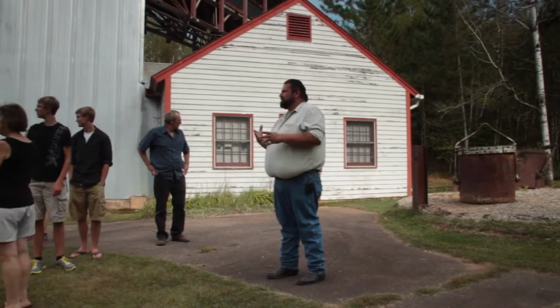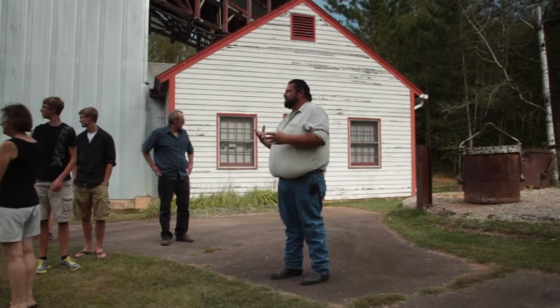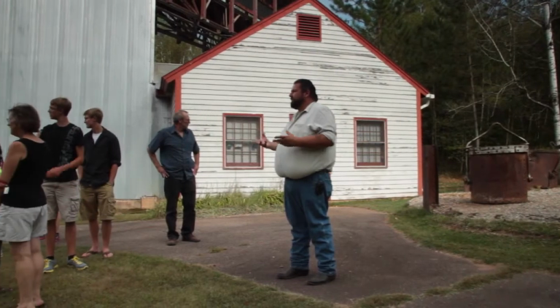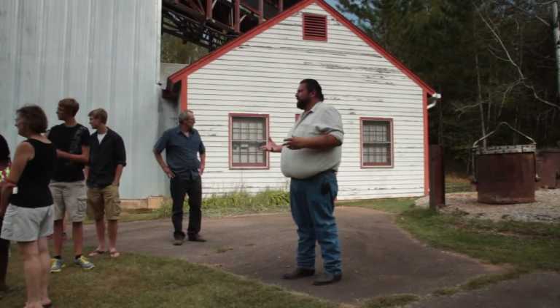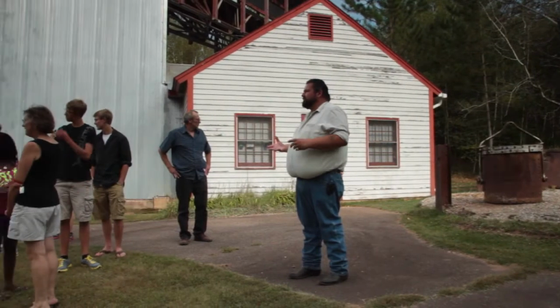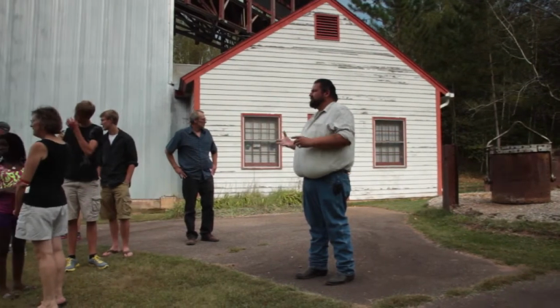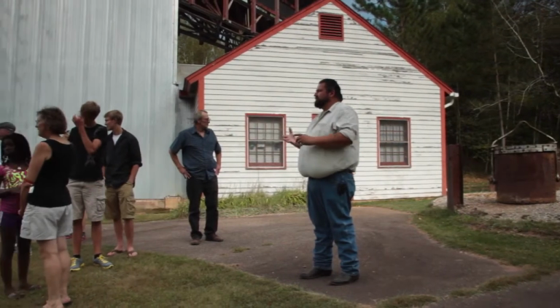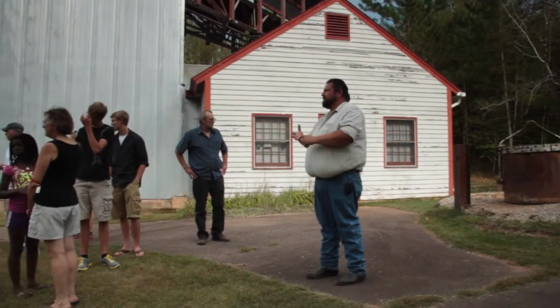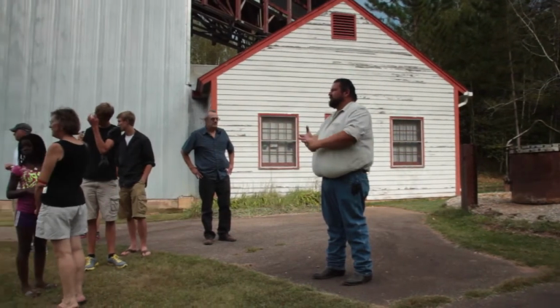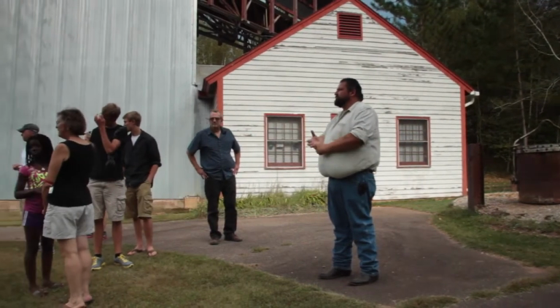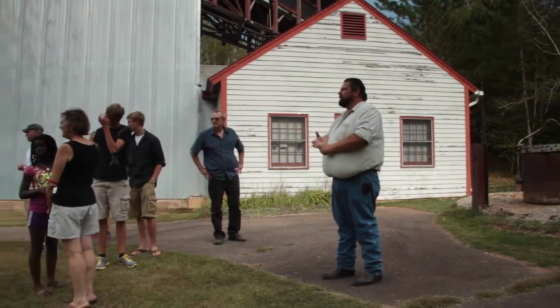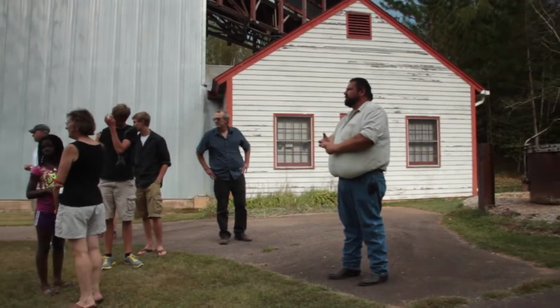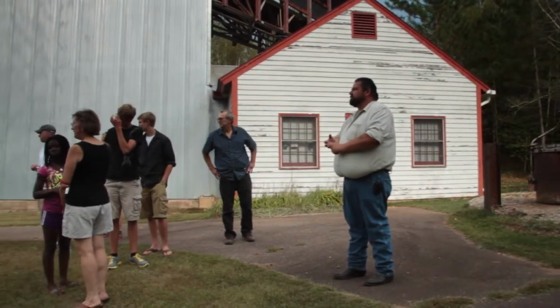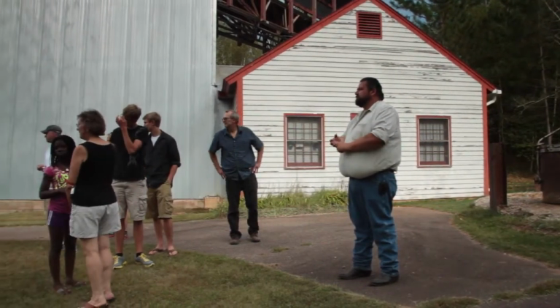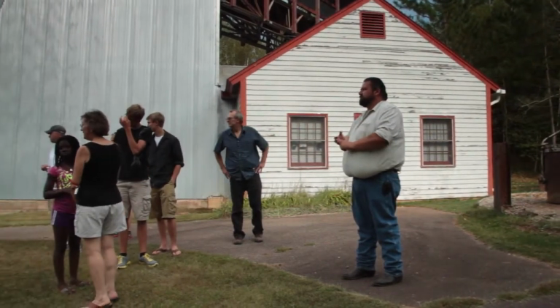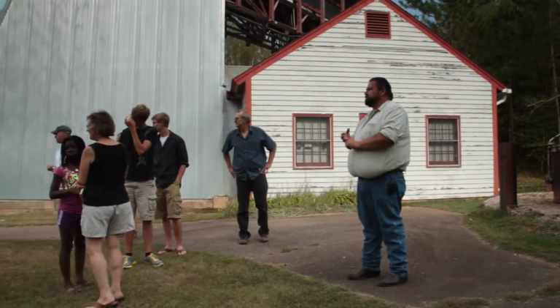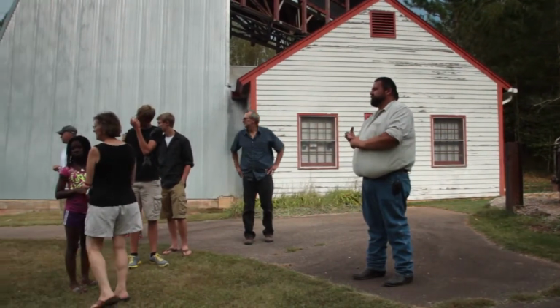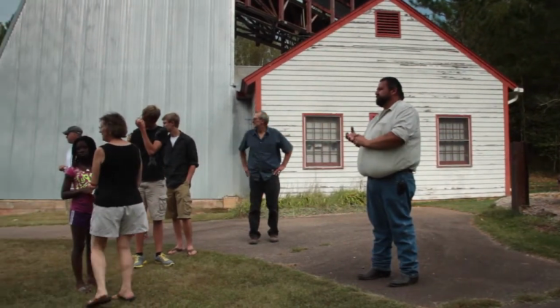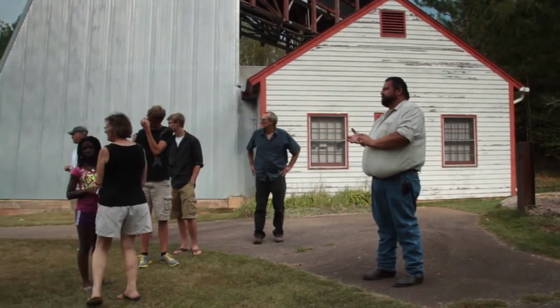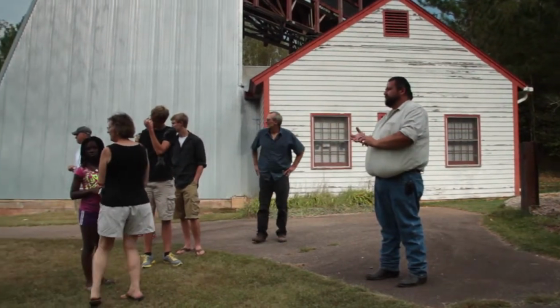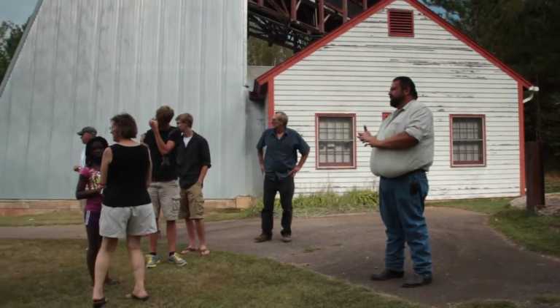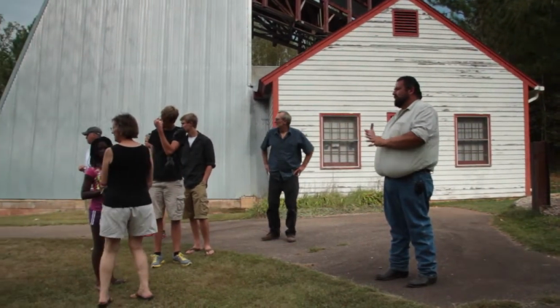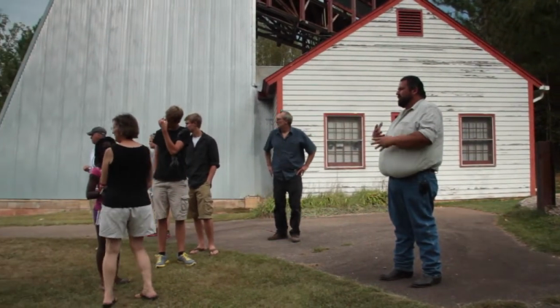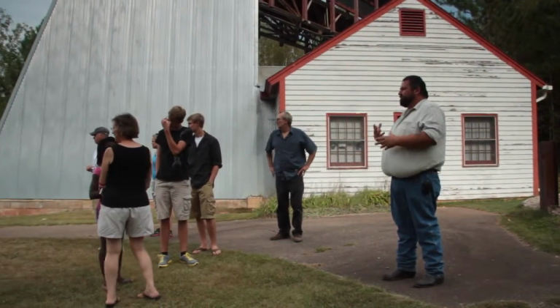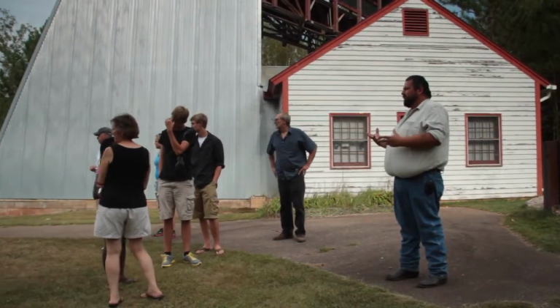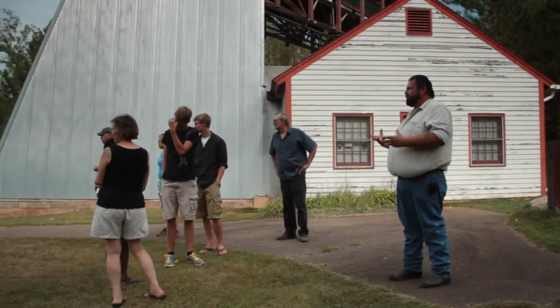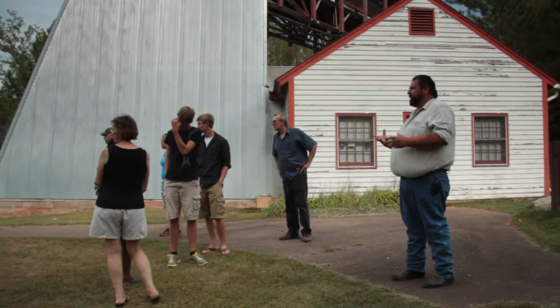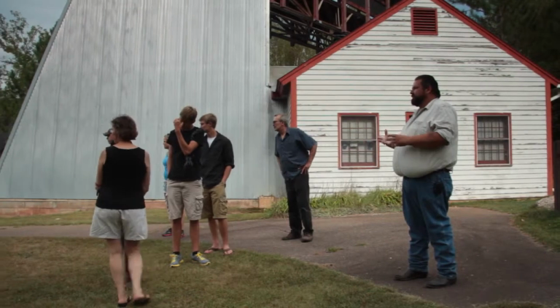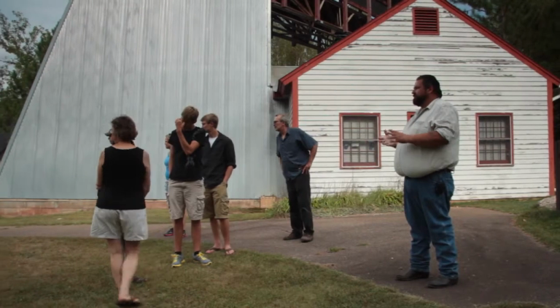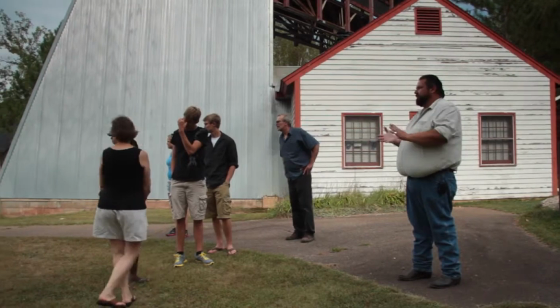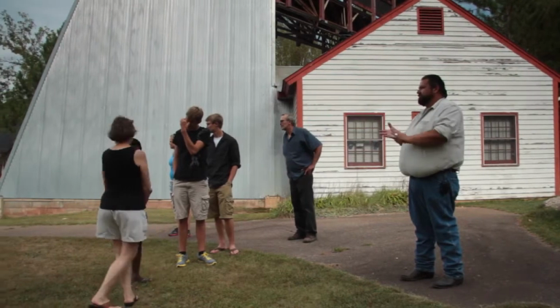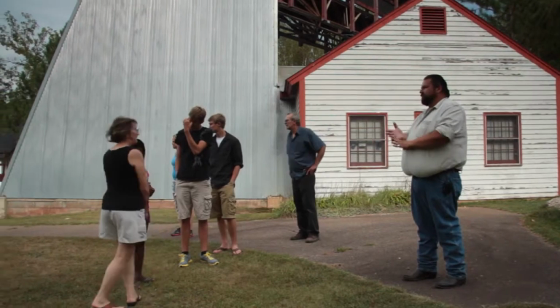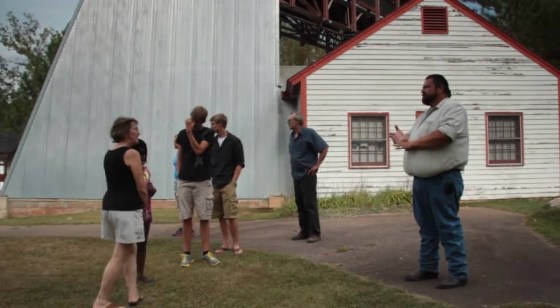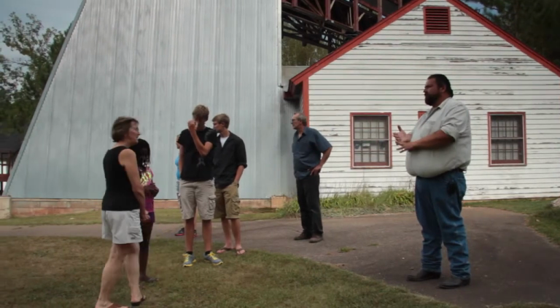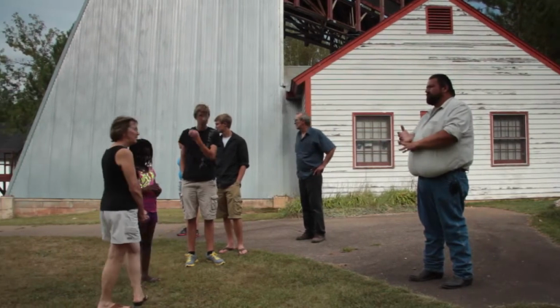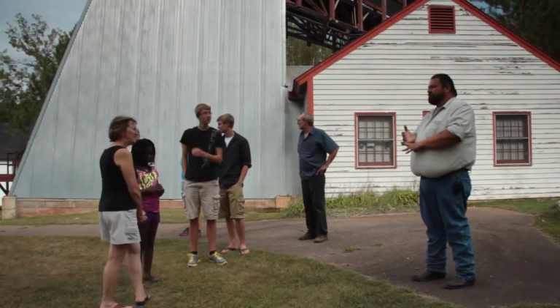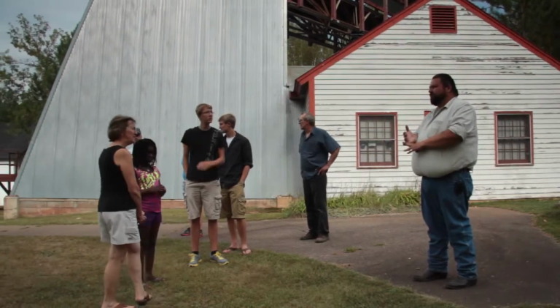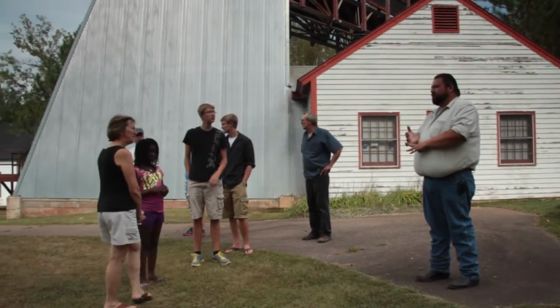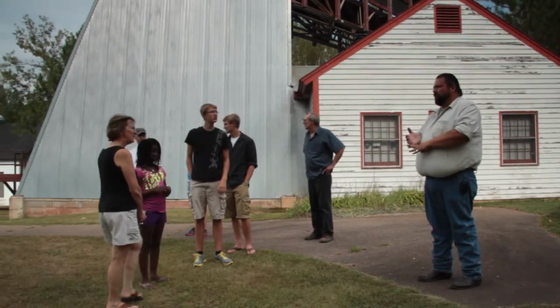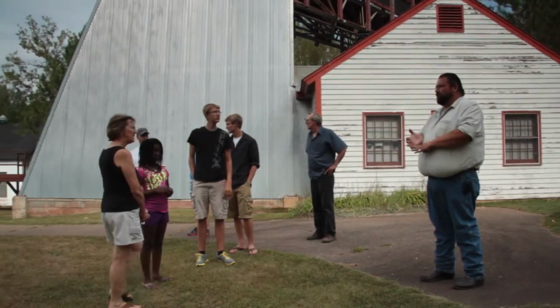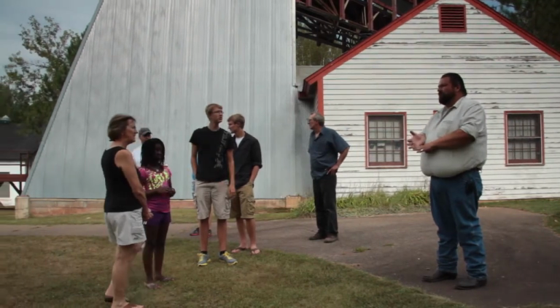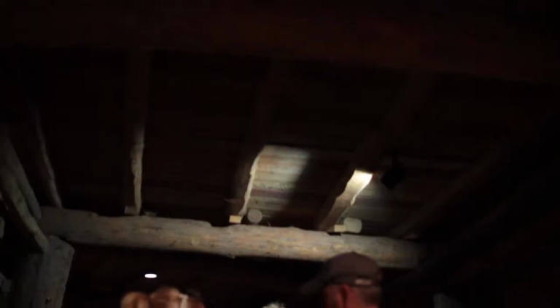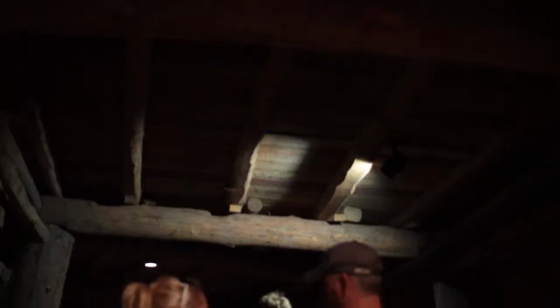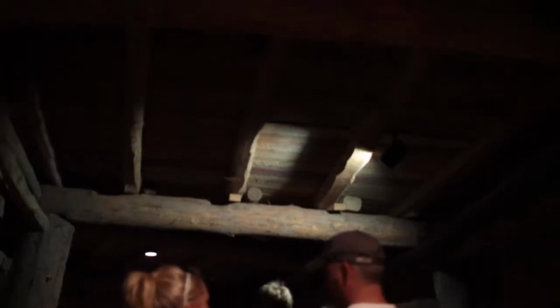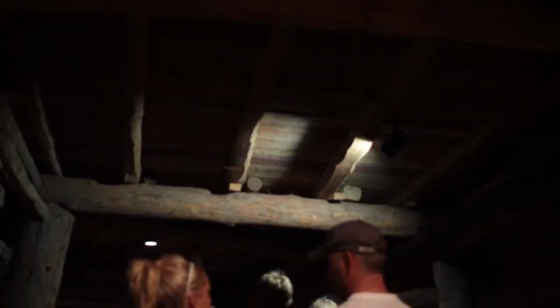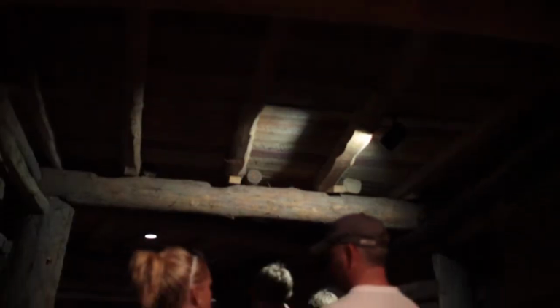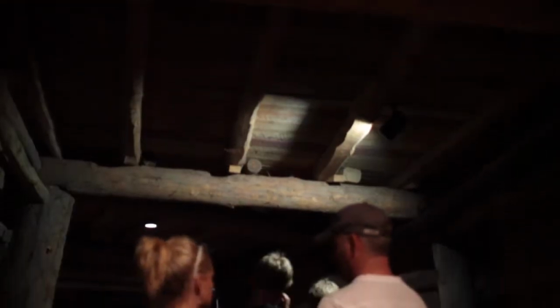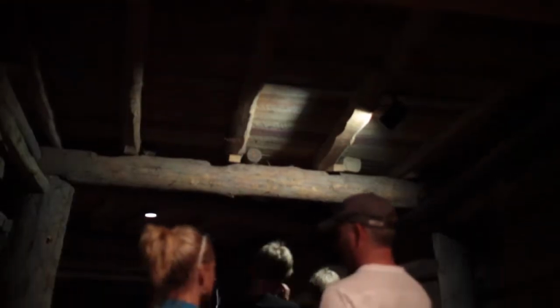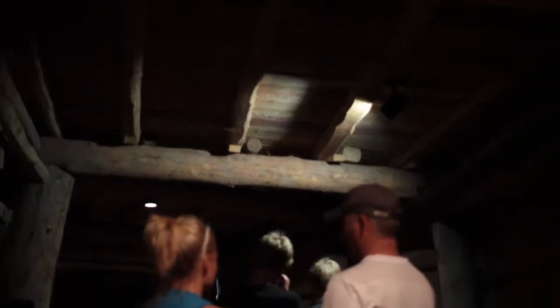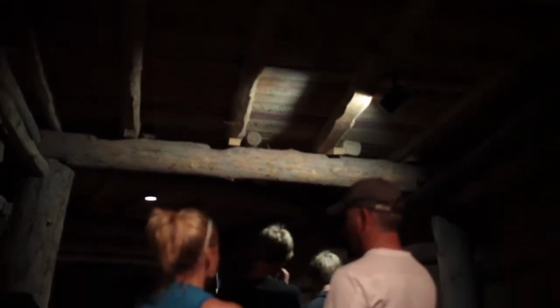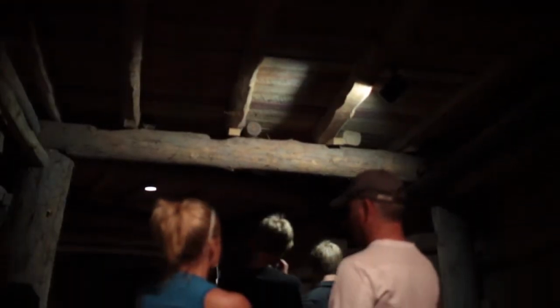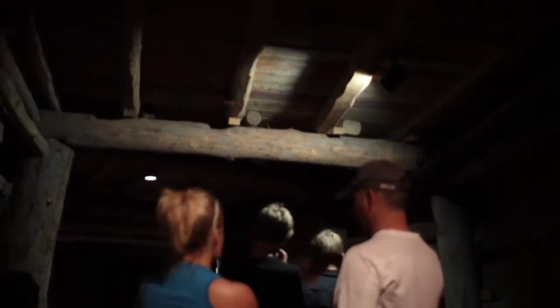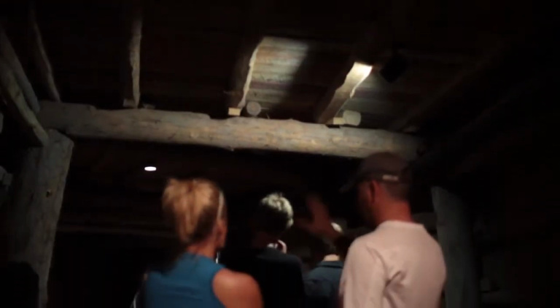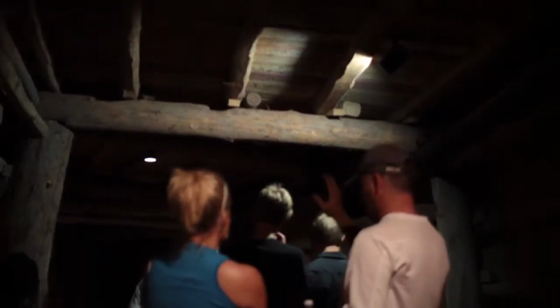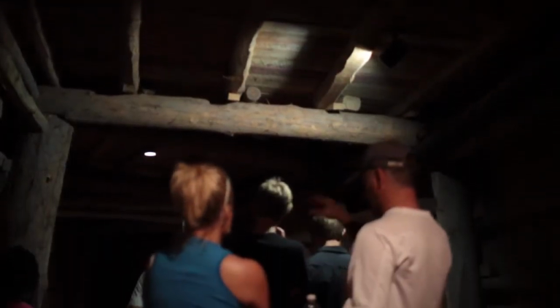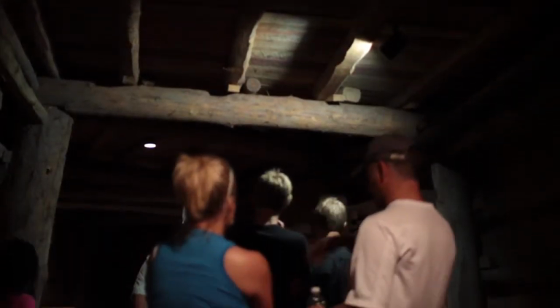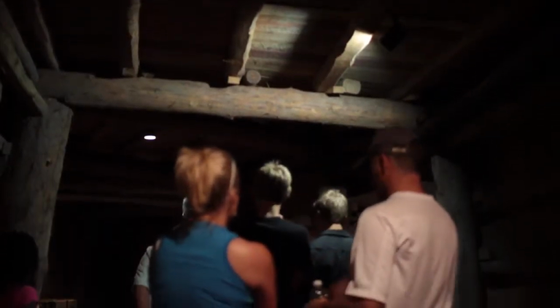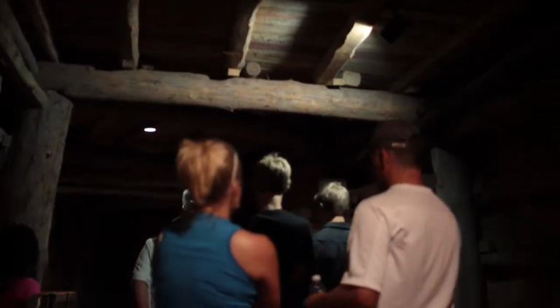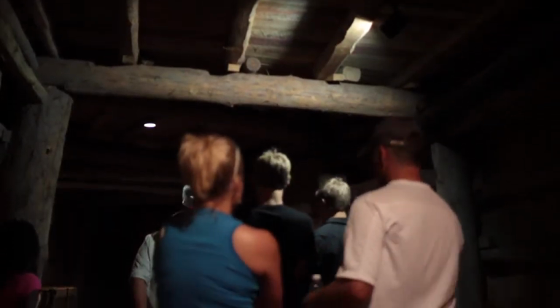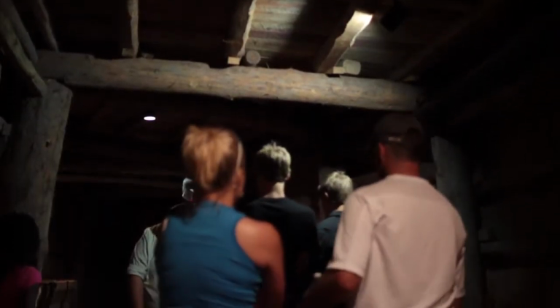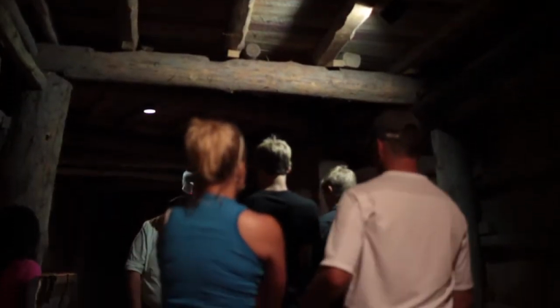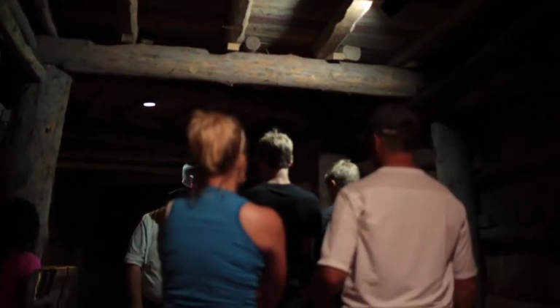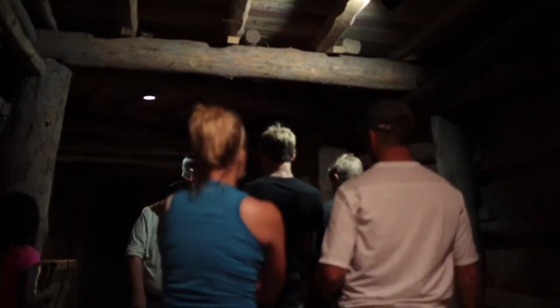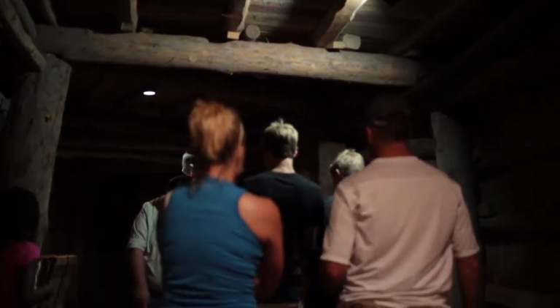Guided tours usually take around half an hour to 45 minutes. Sometimes, depending on questions, they do last a little bit longer.